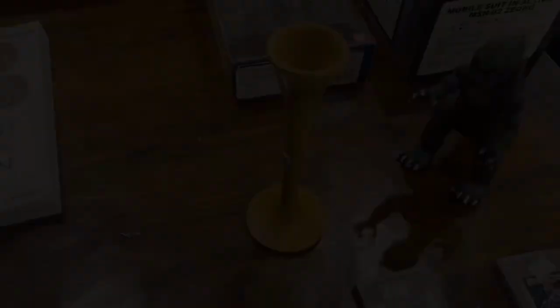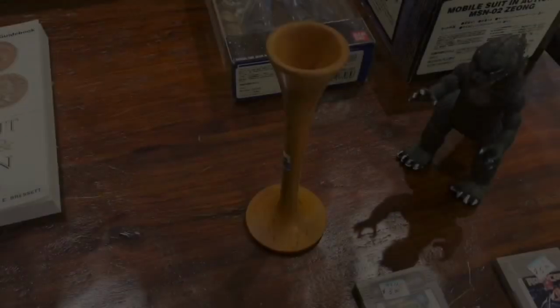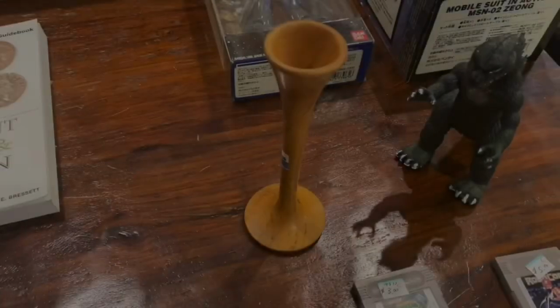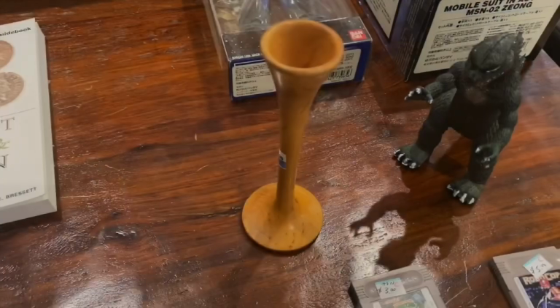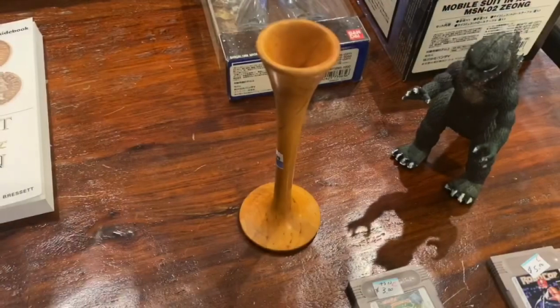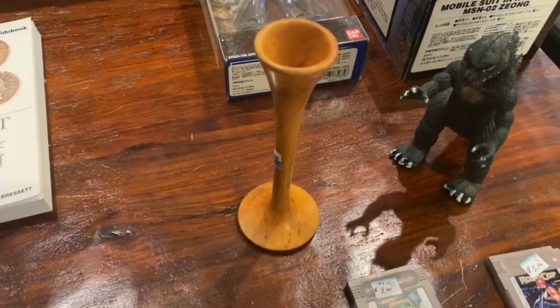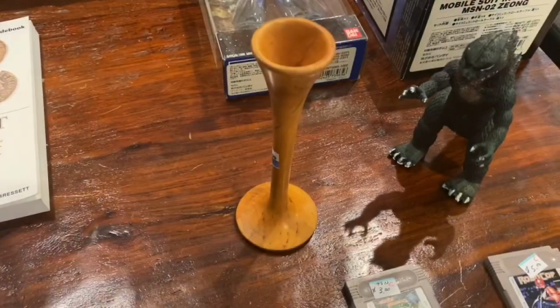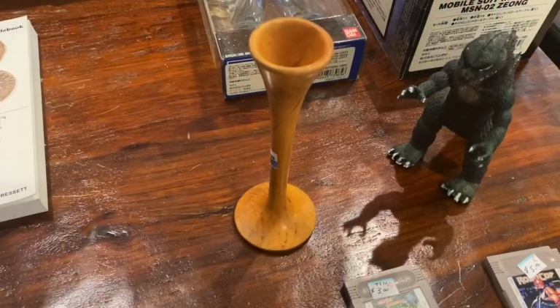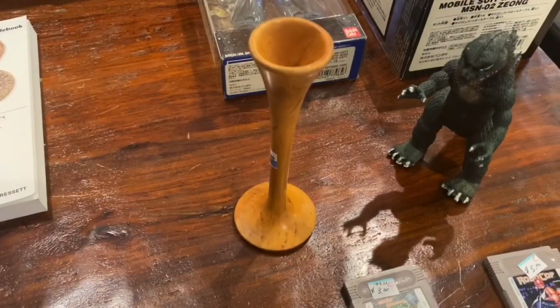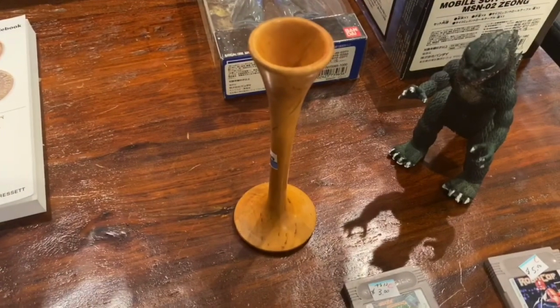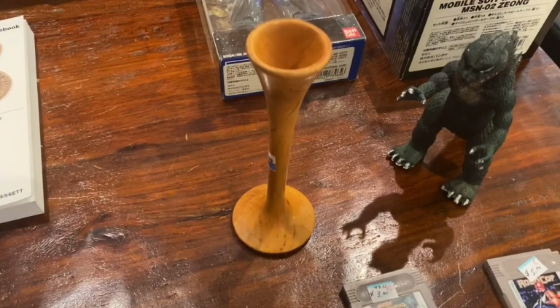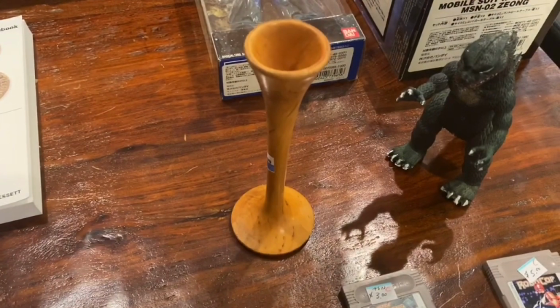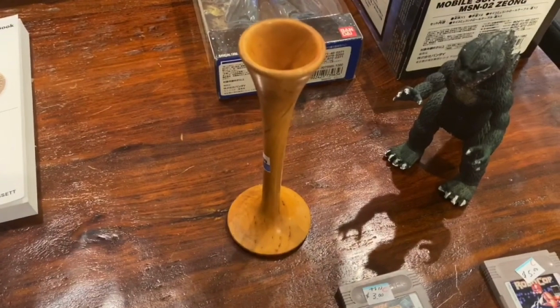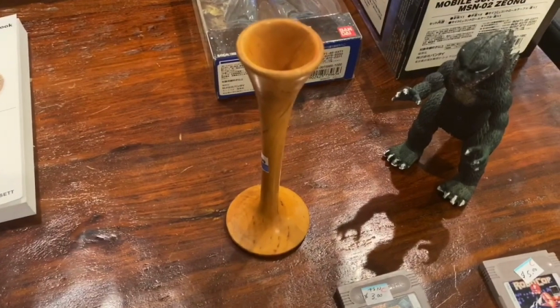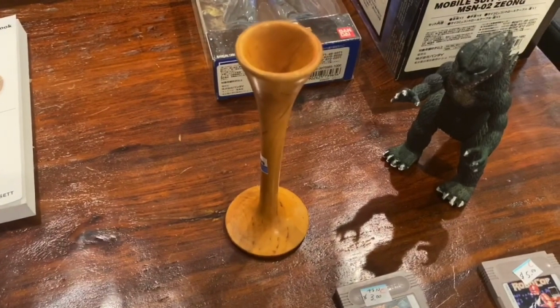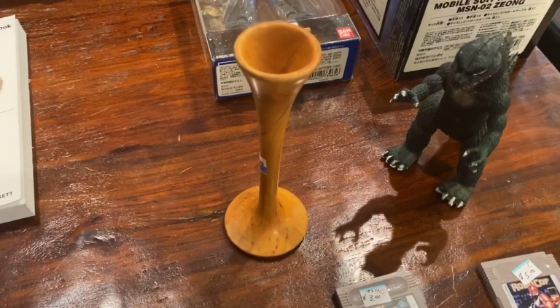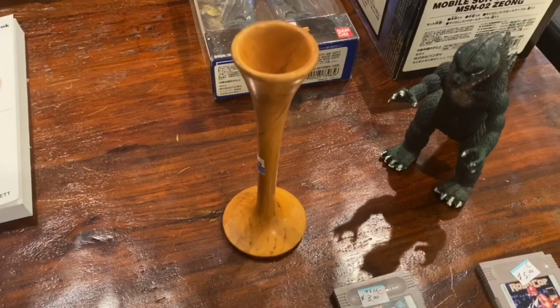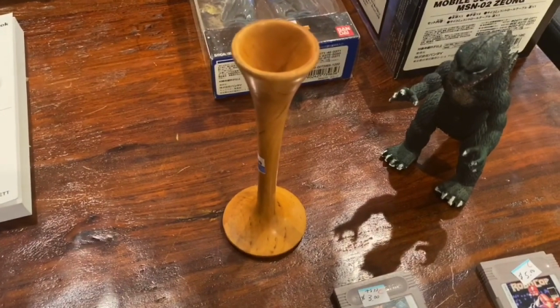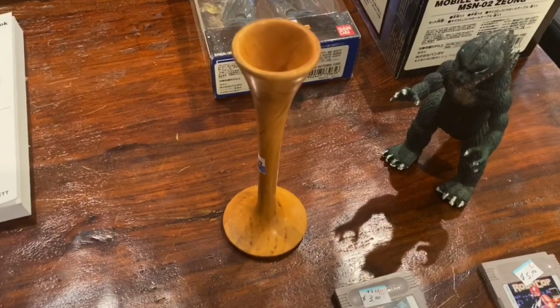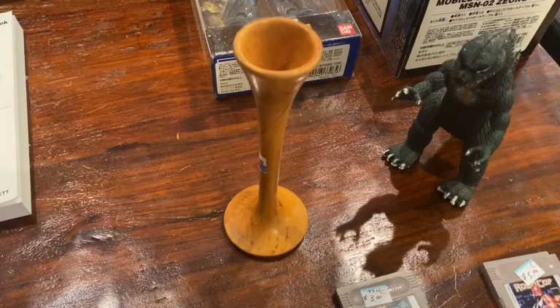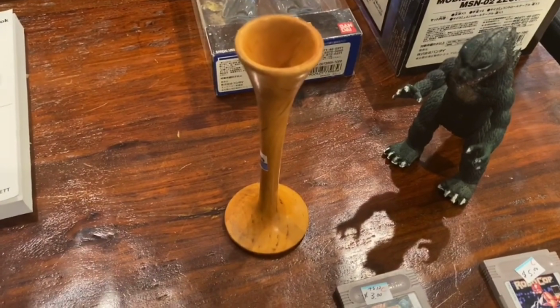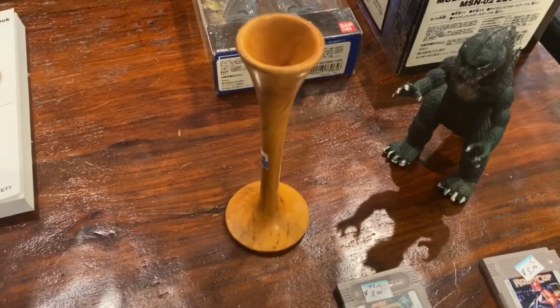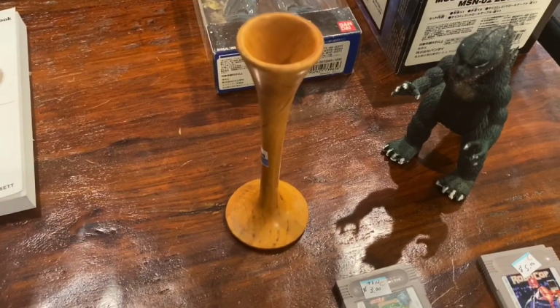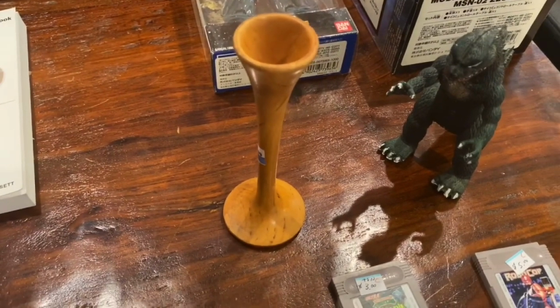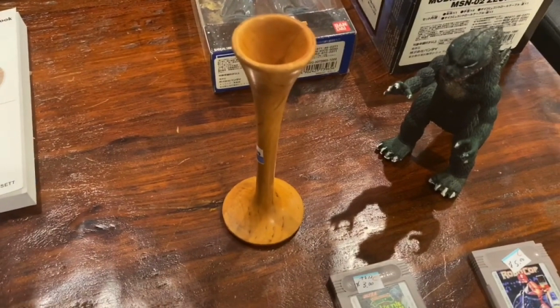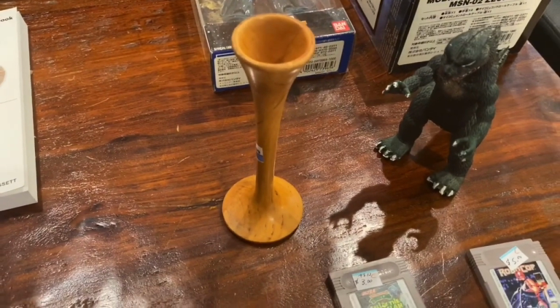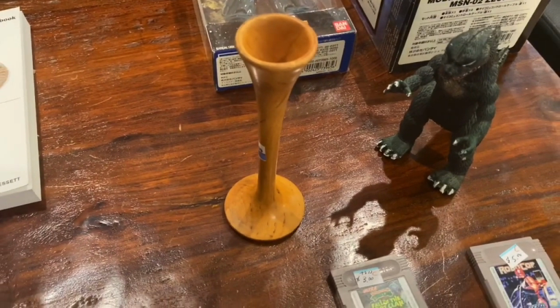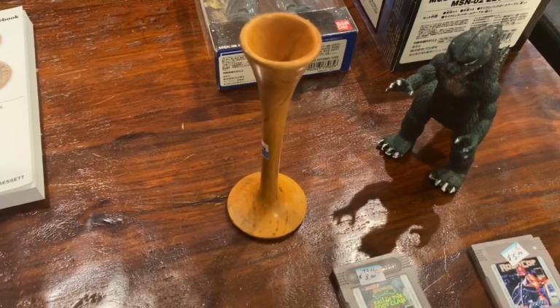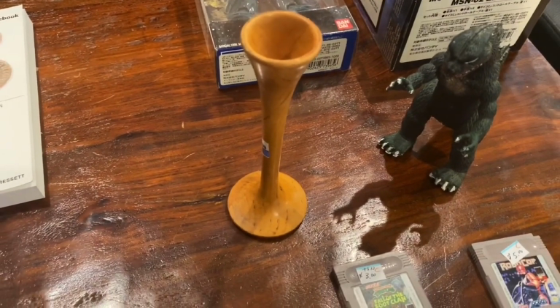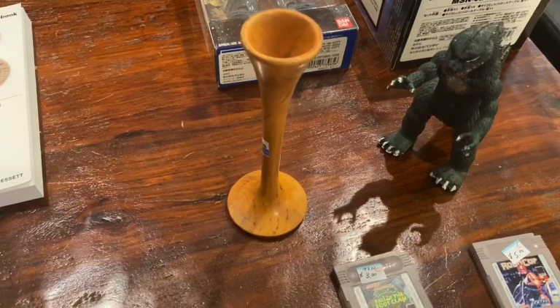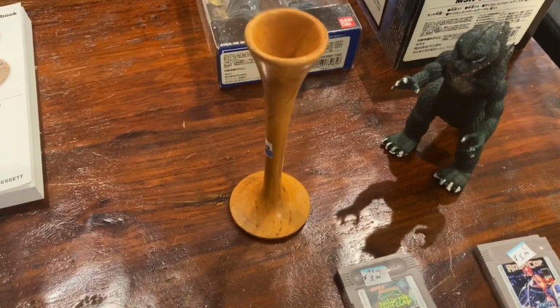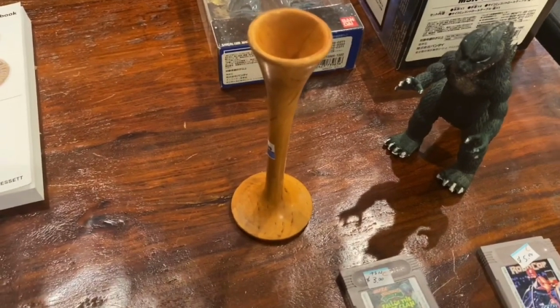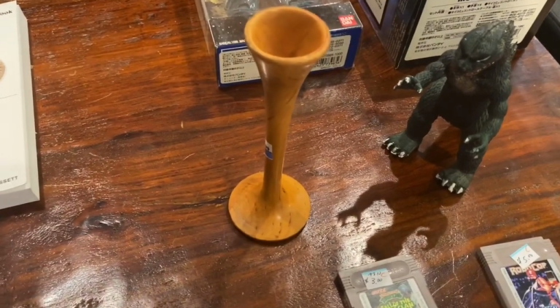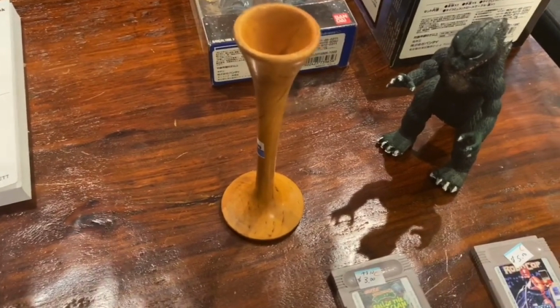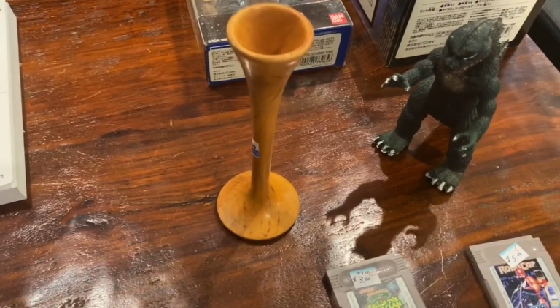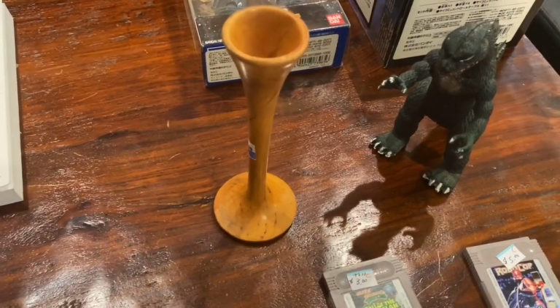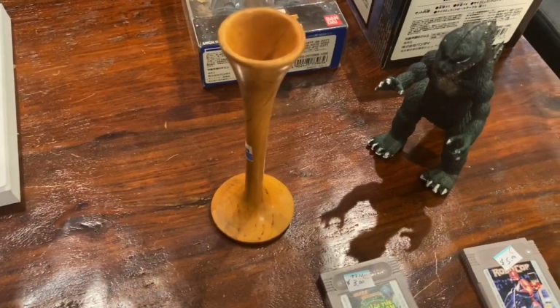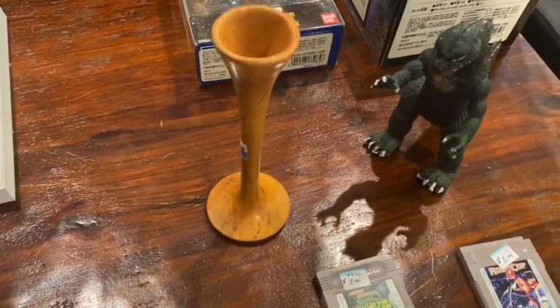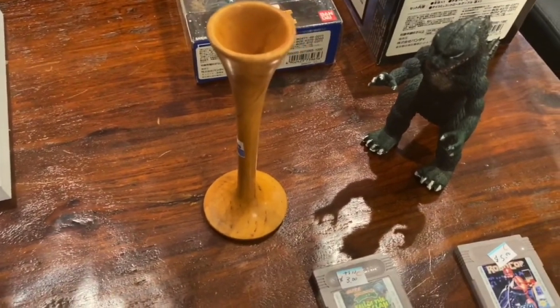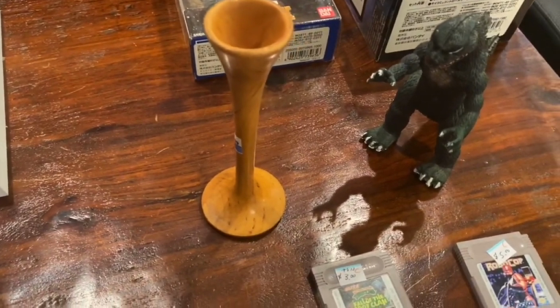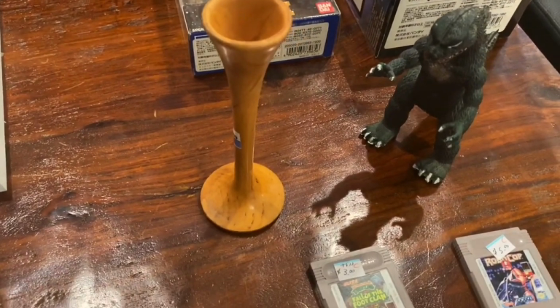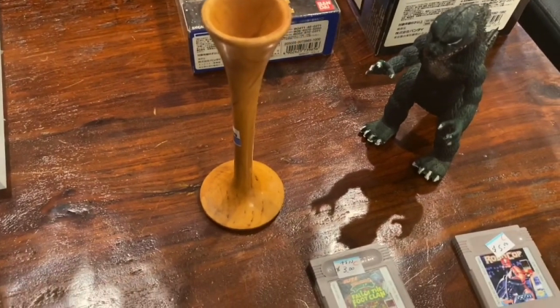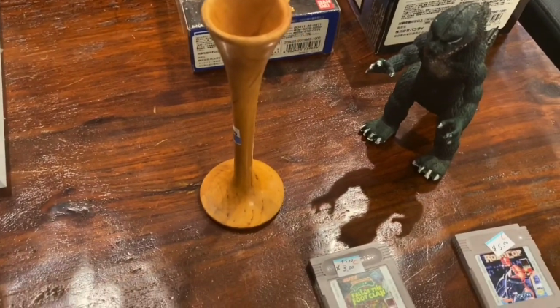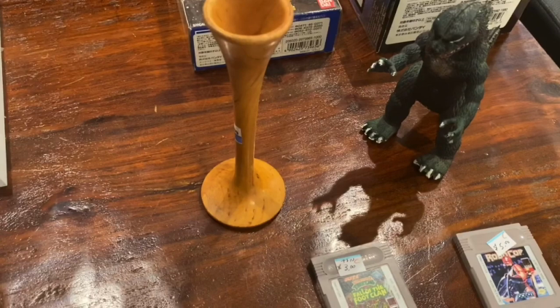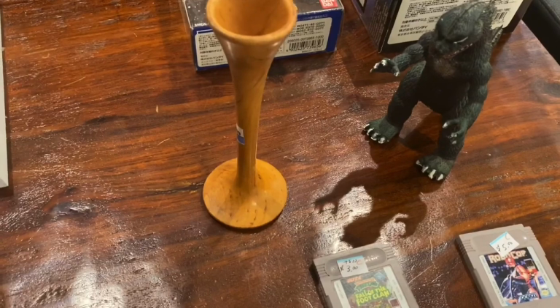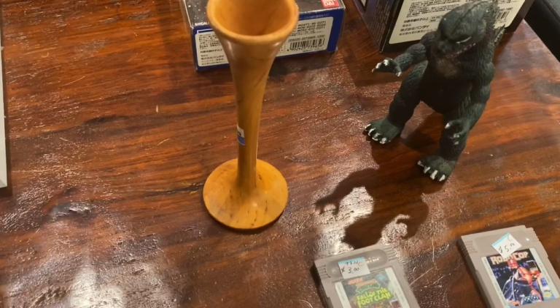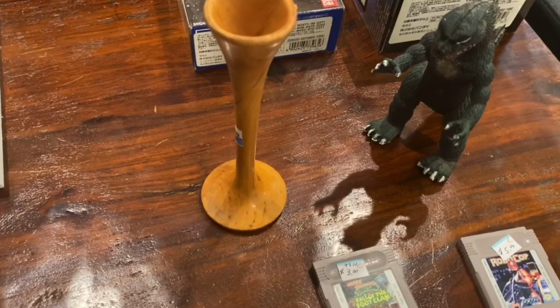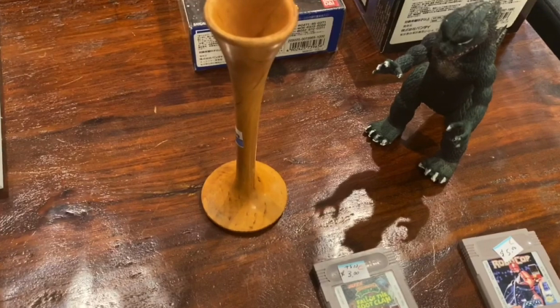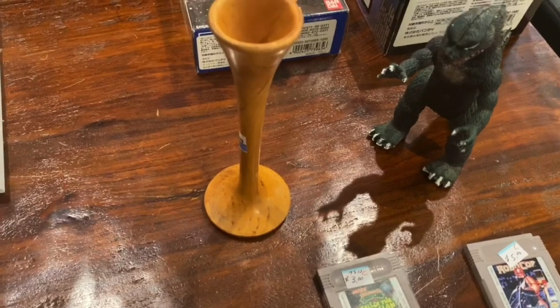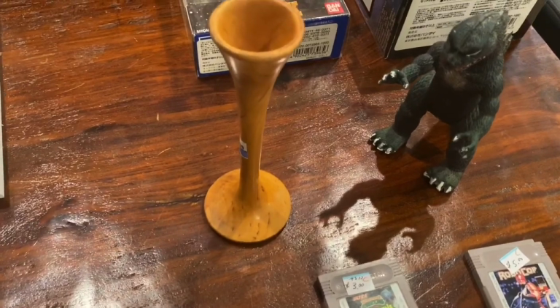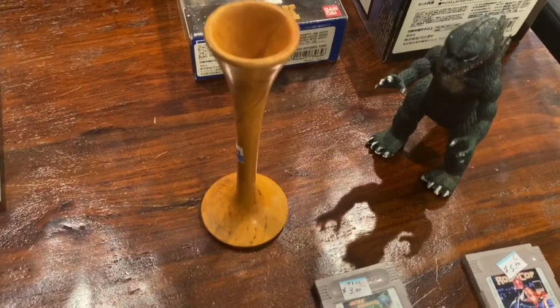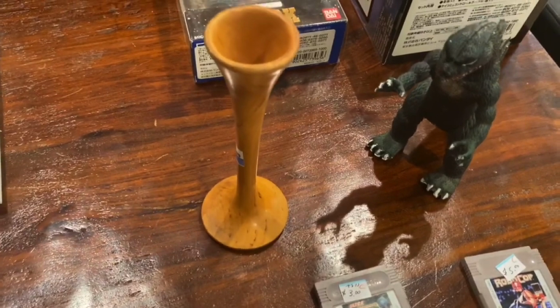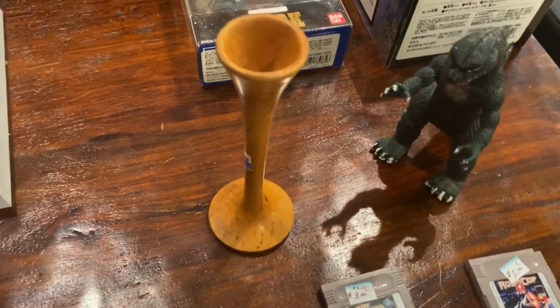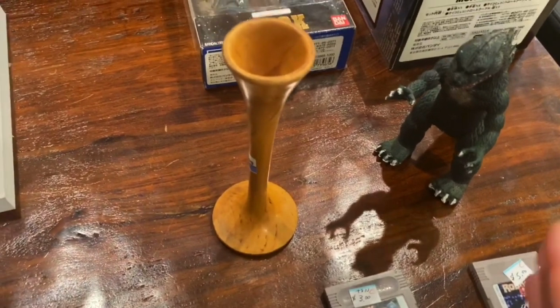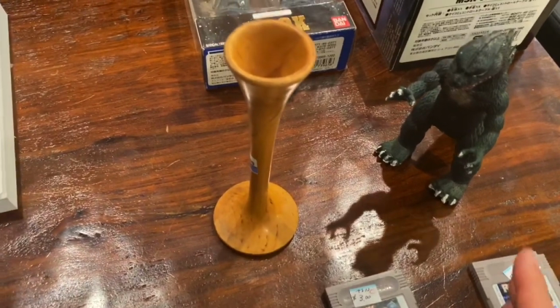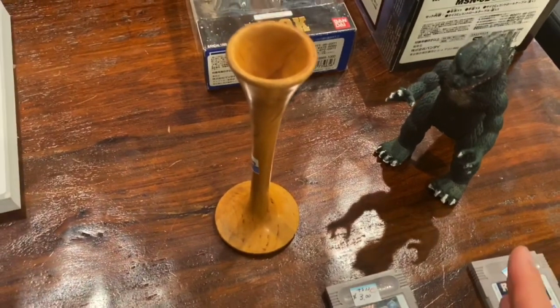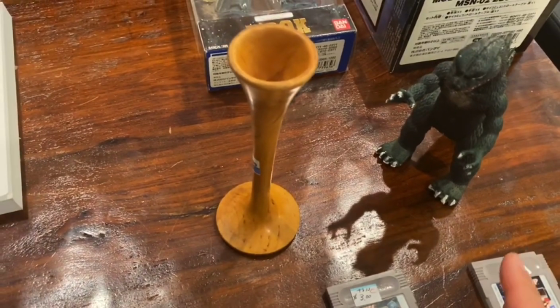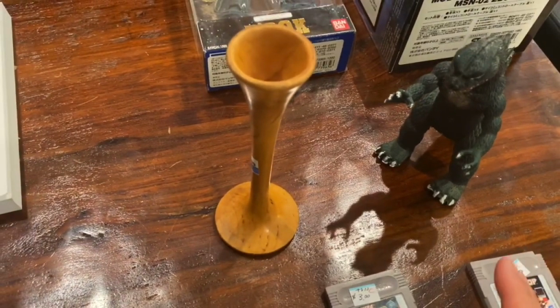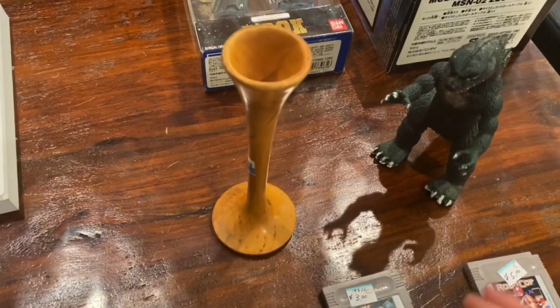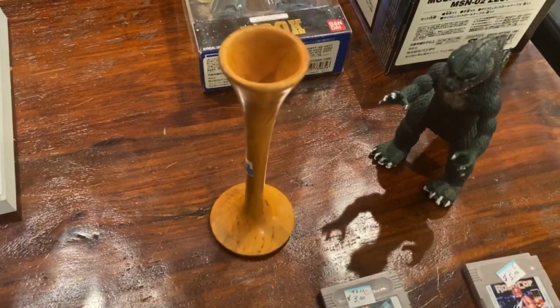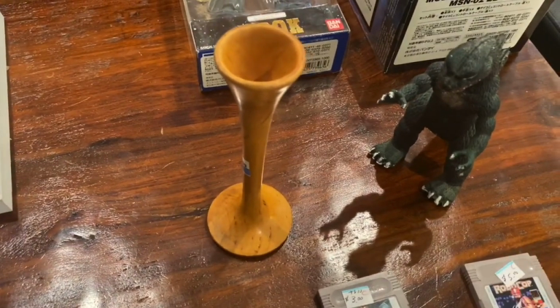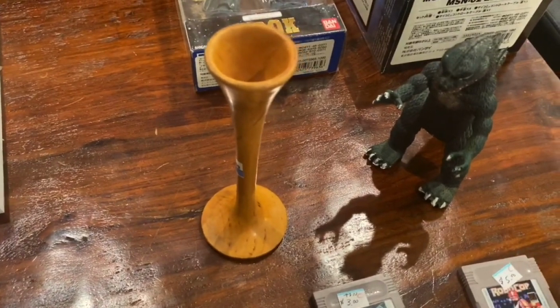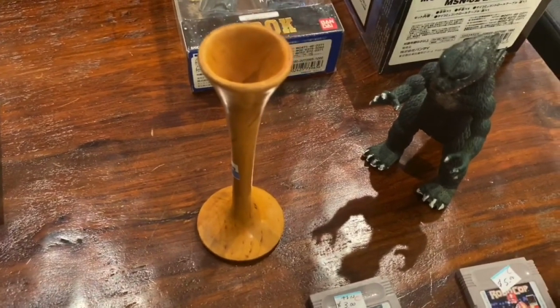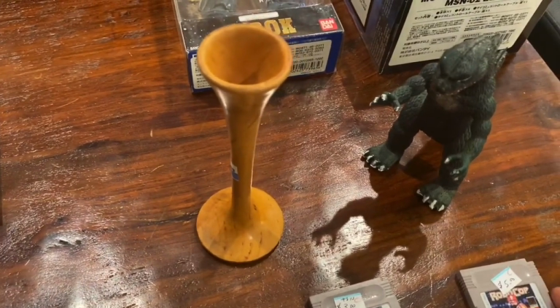Hi YouTube, CoinPicker here. Here are my thrift store finds for the last couple weeks. Found some really awesome stuff.